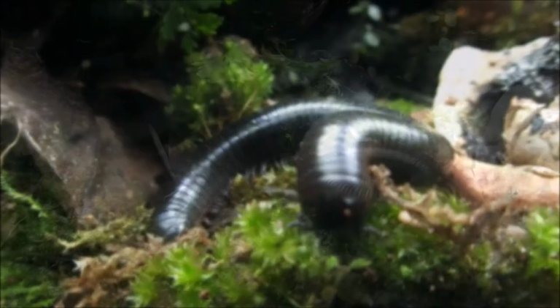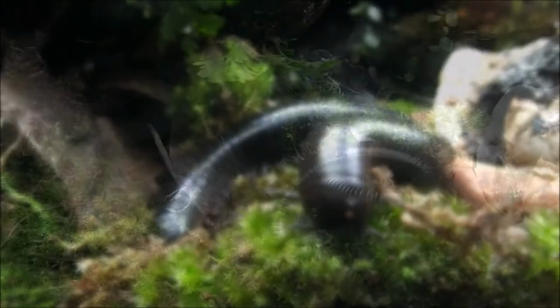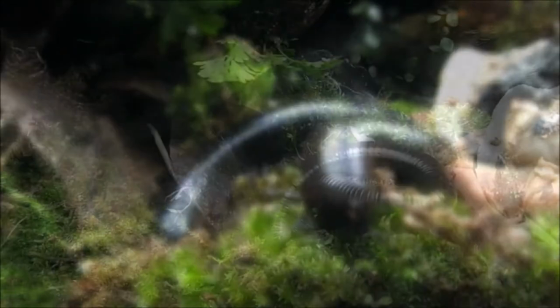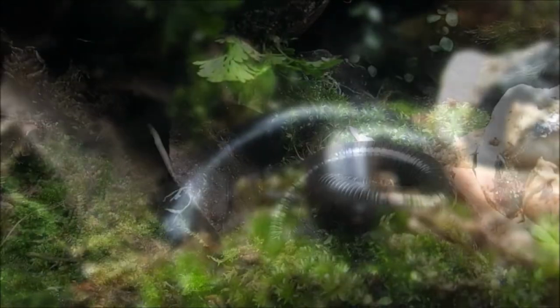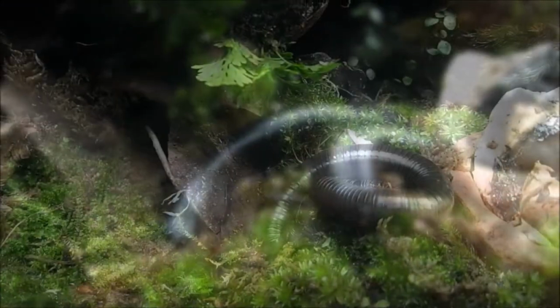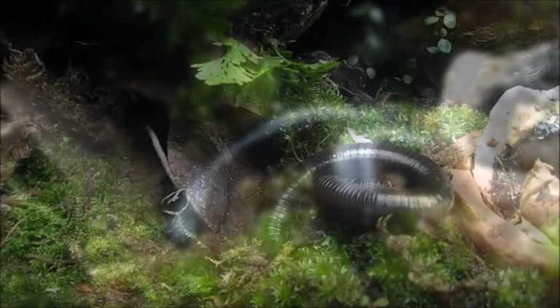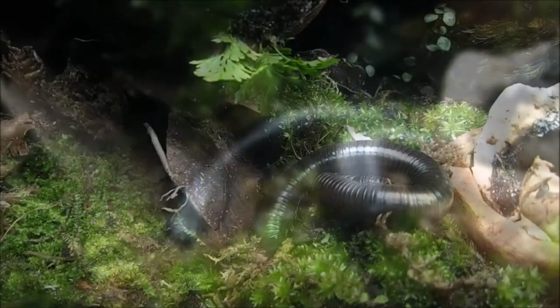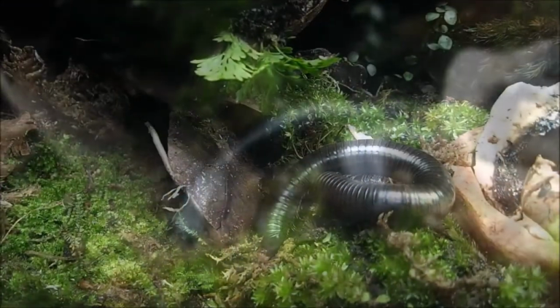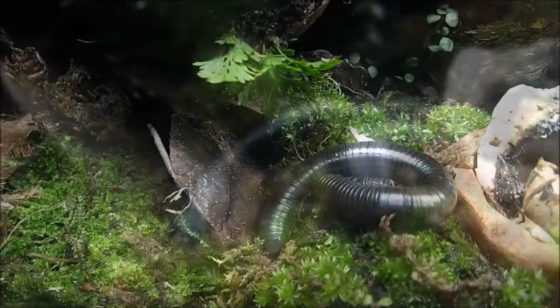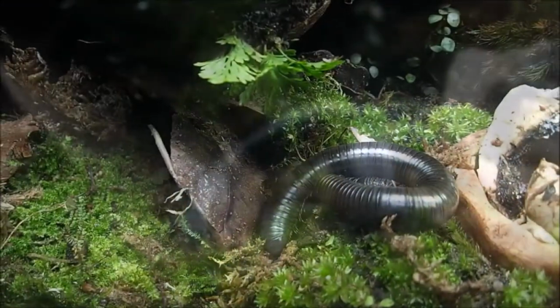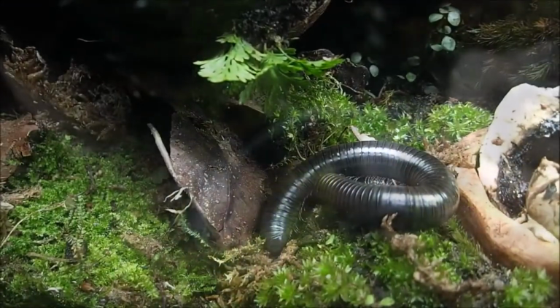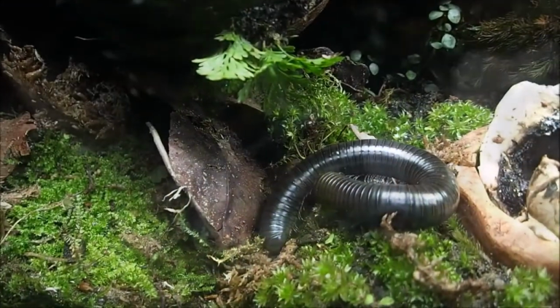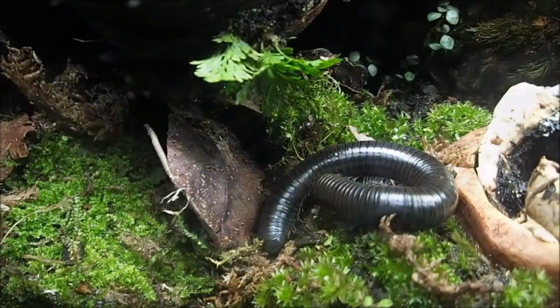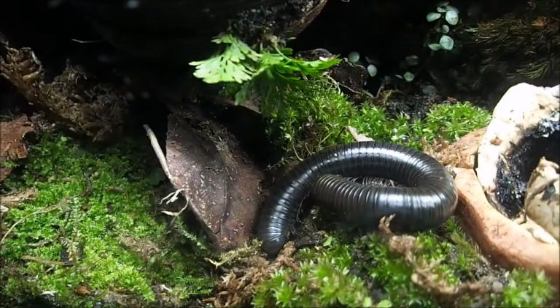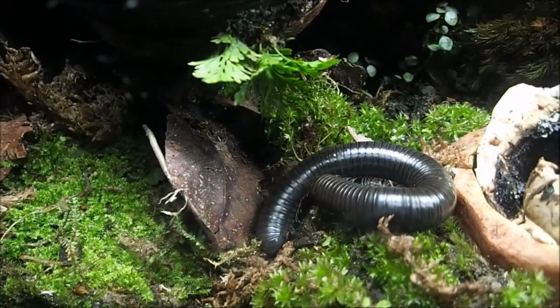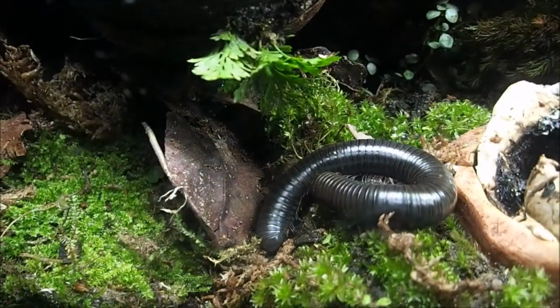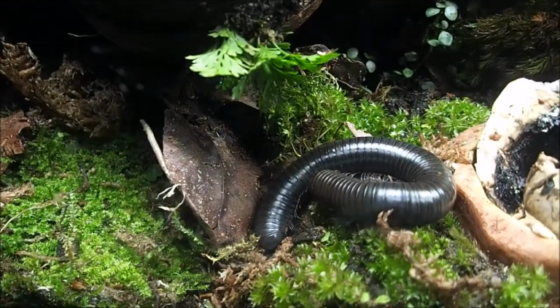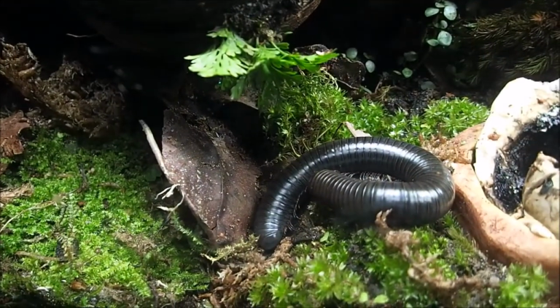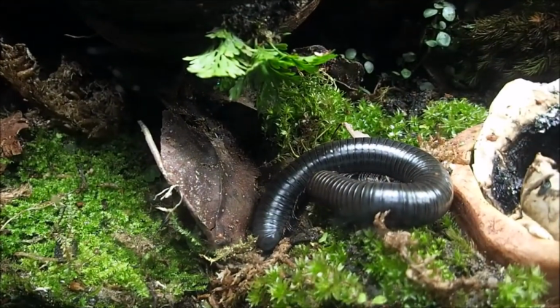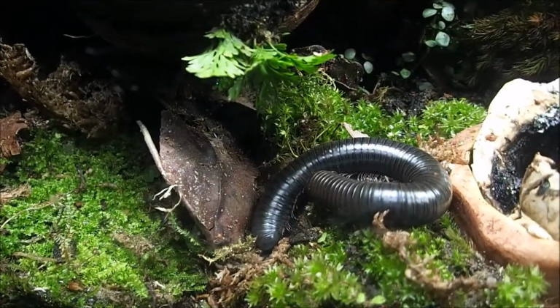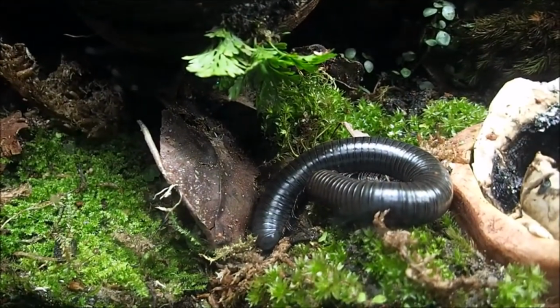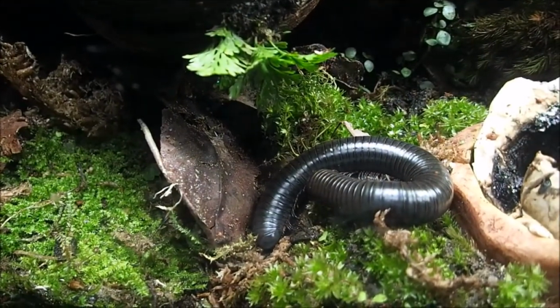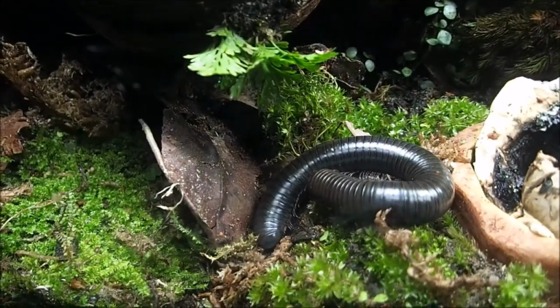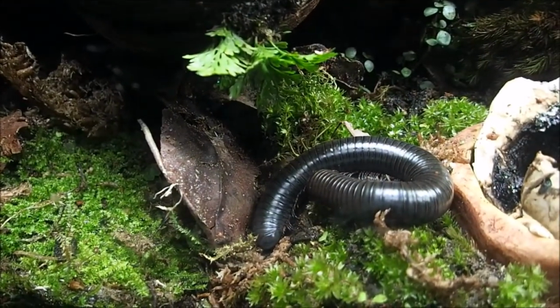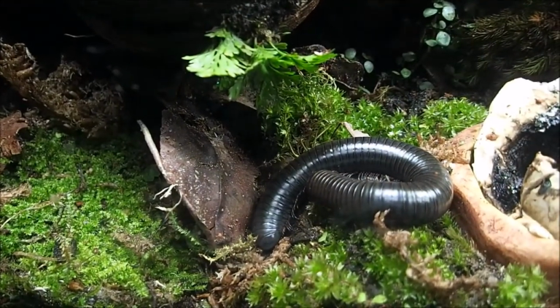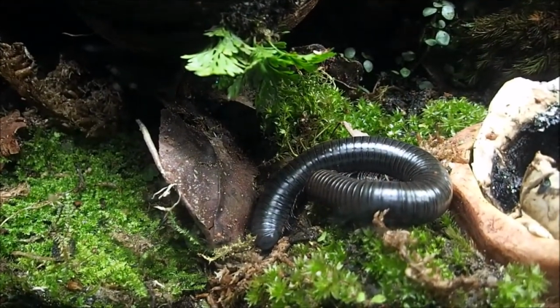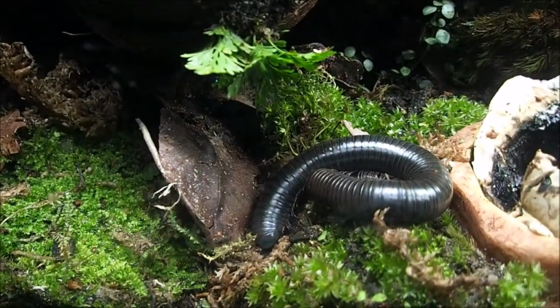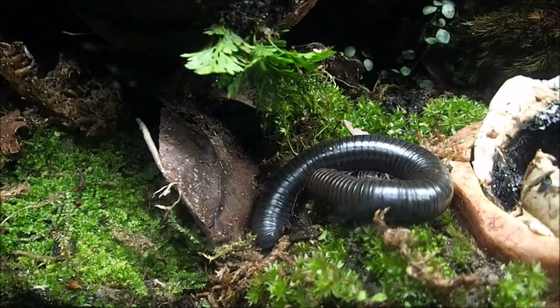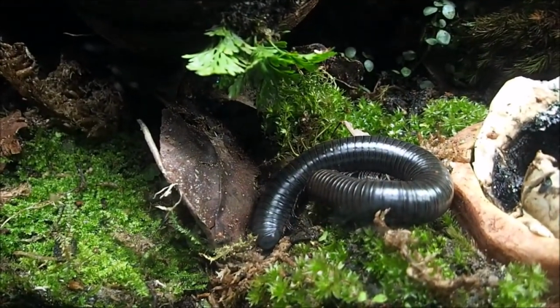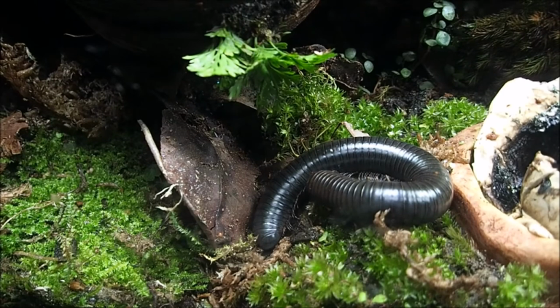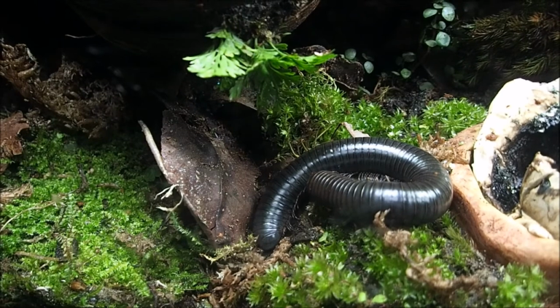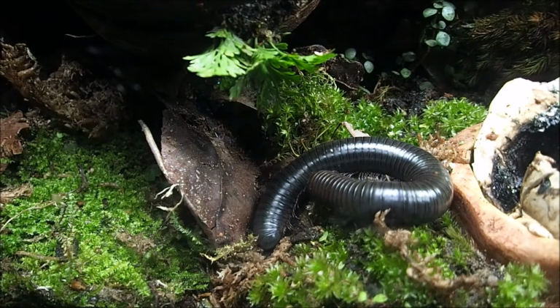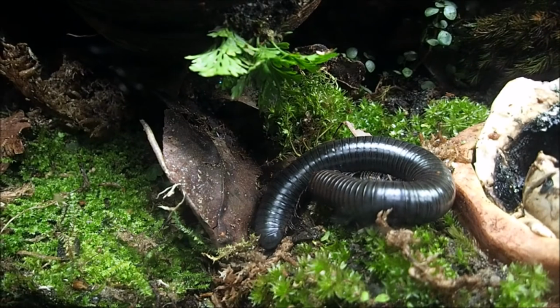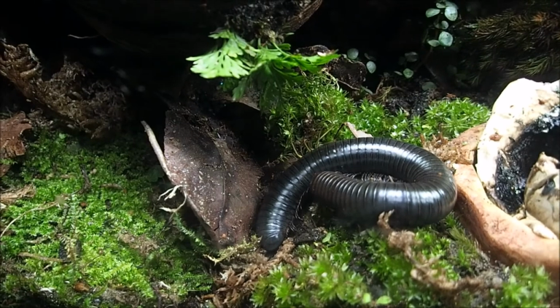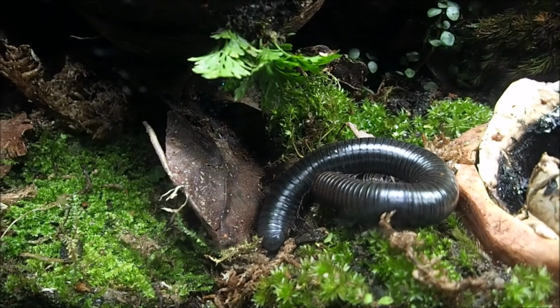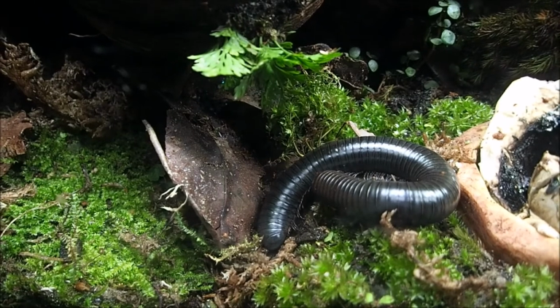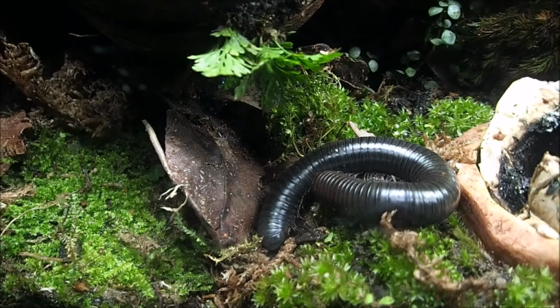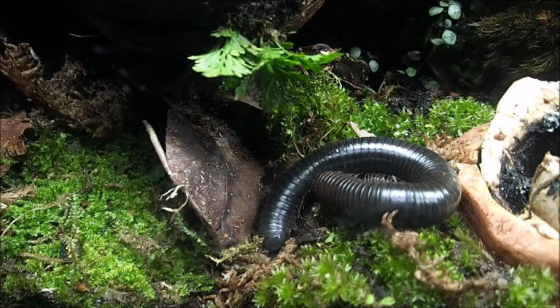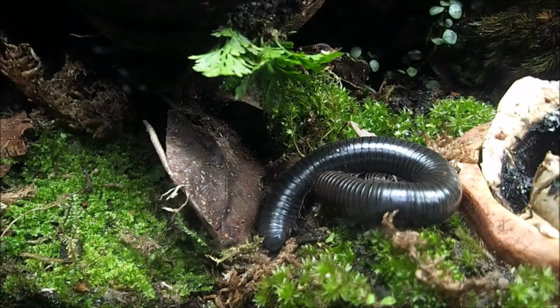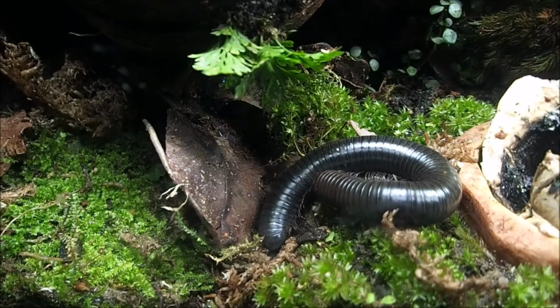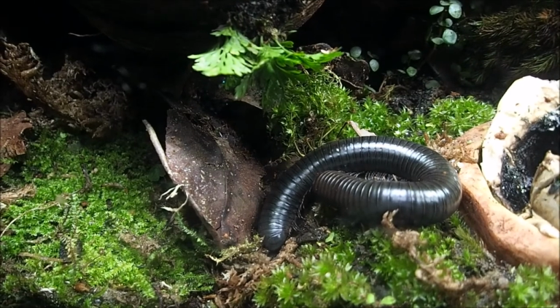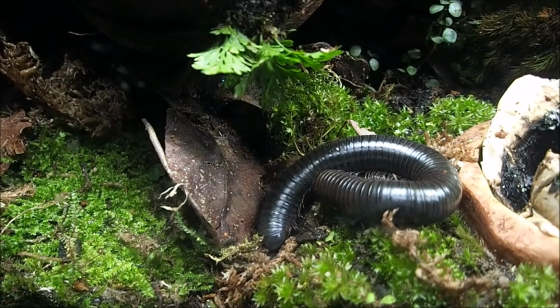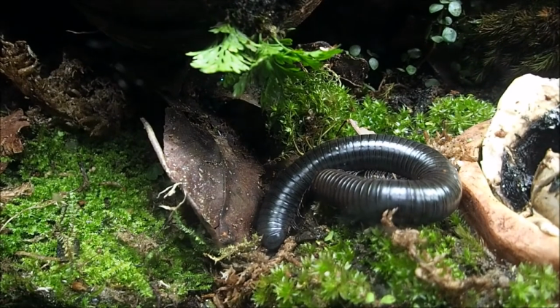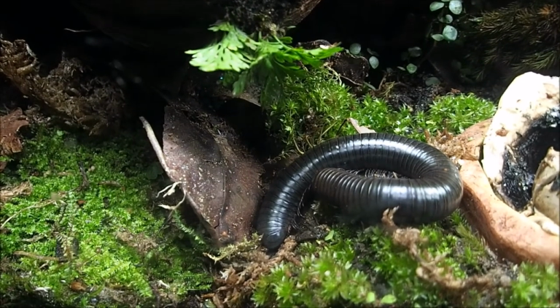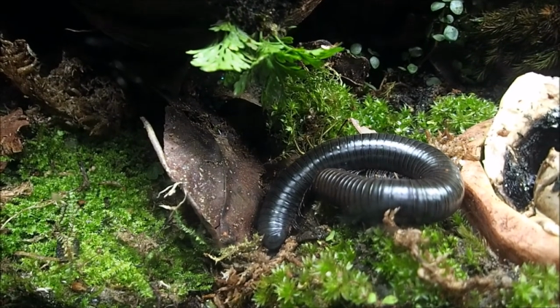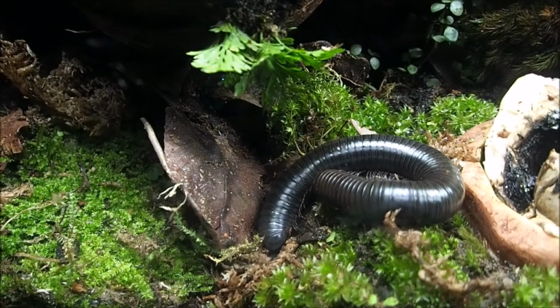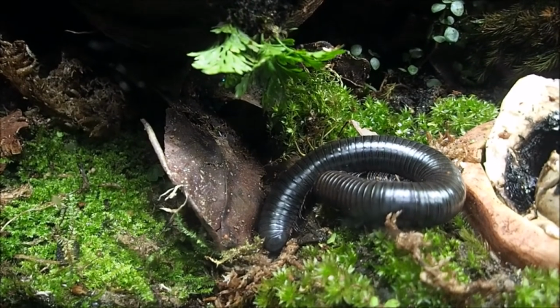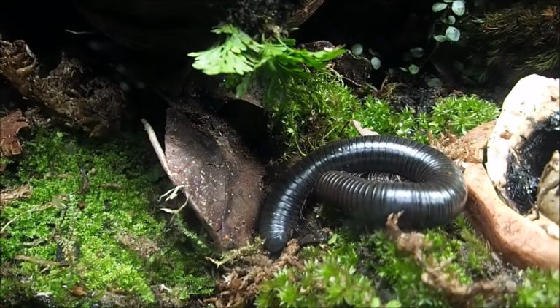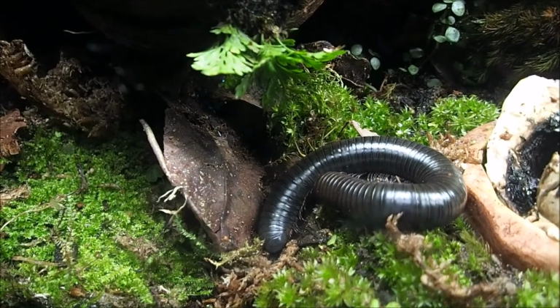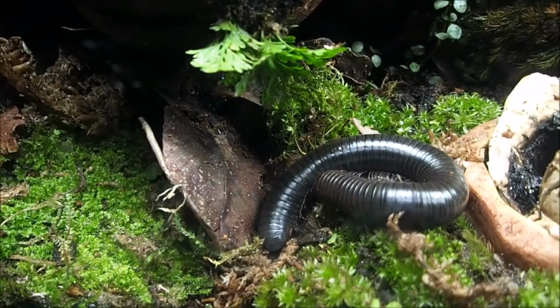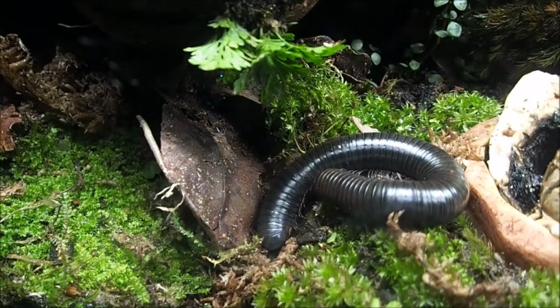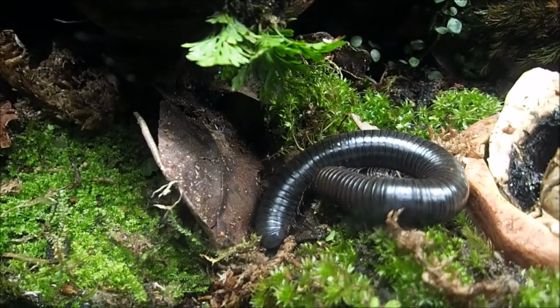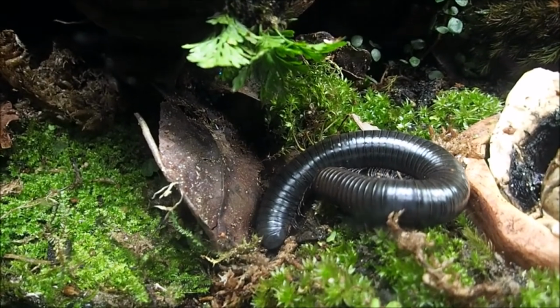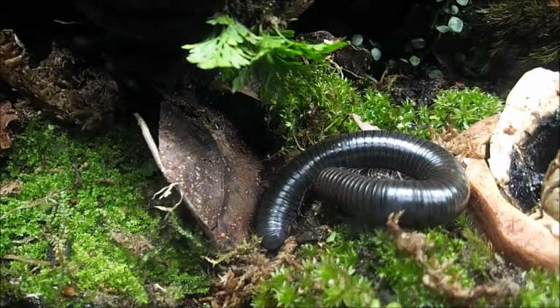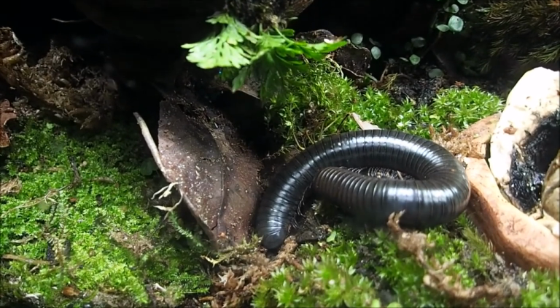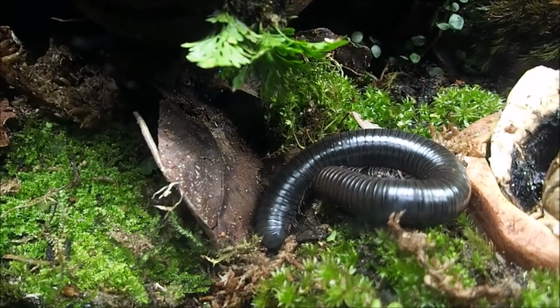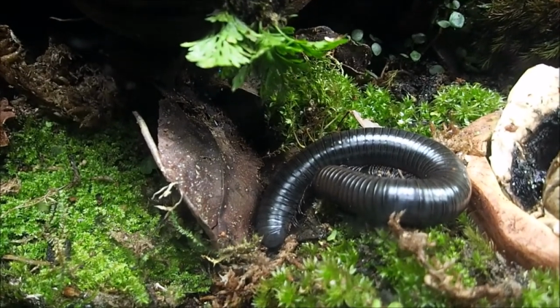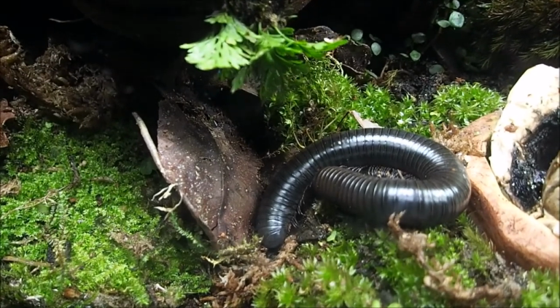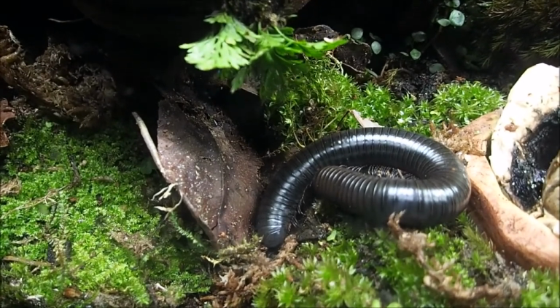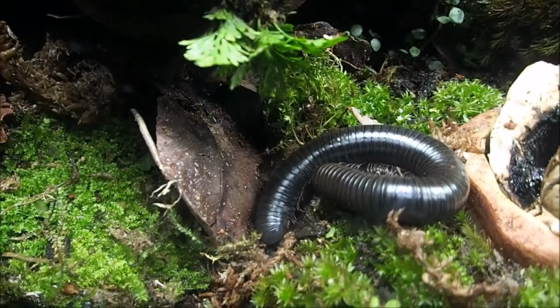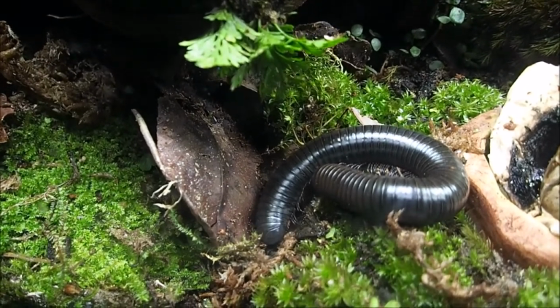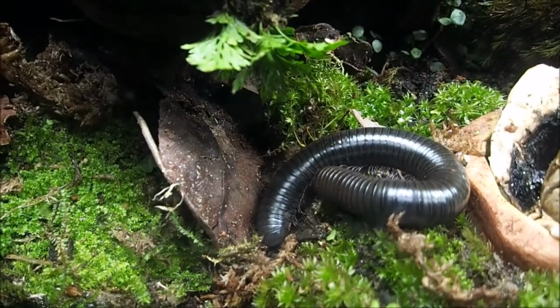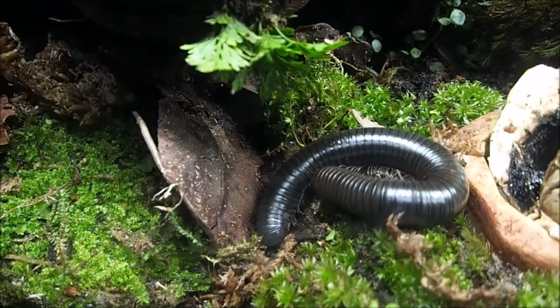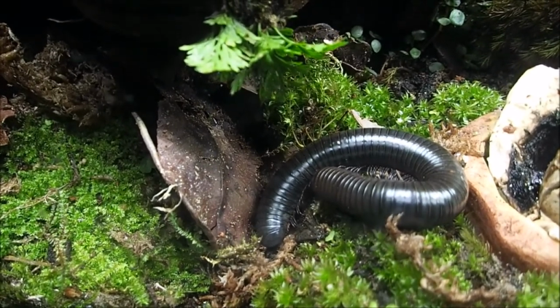This is a giant Australian millipede. A documentary on them will be coming out soon.